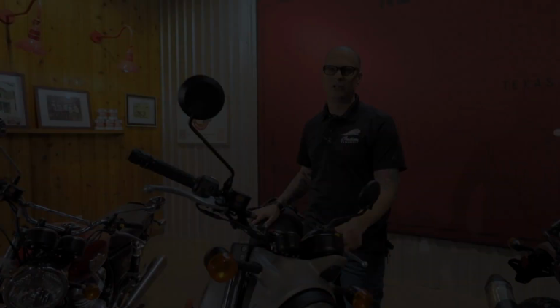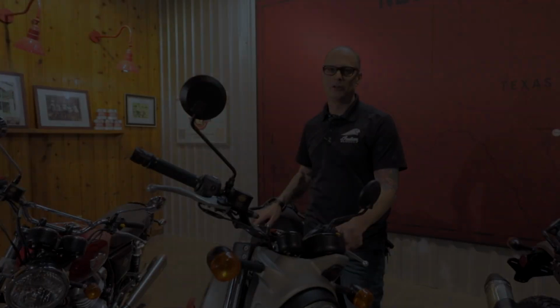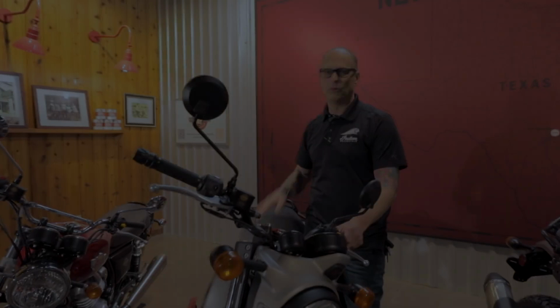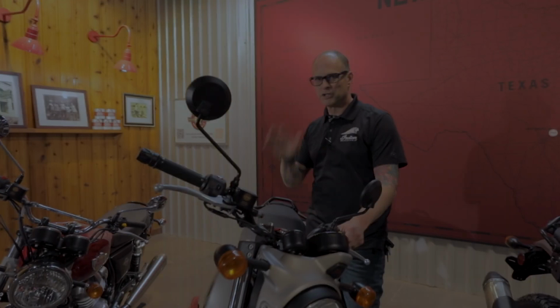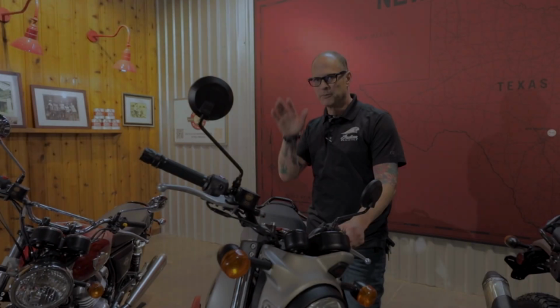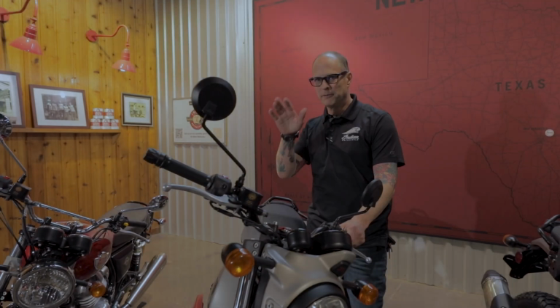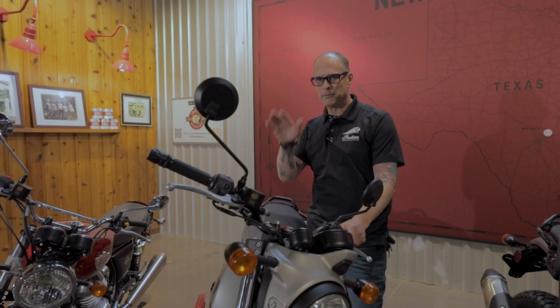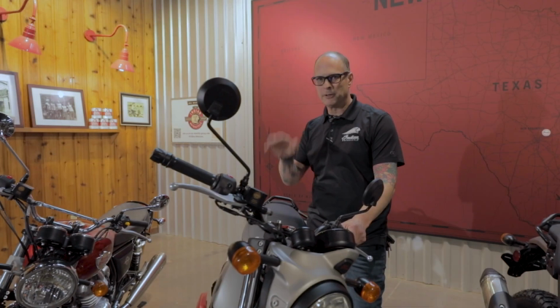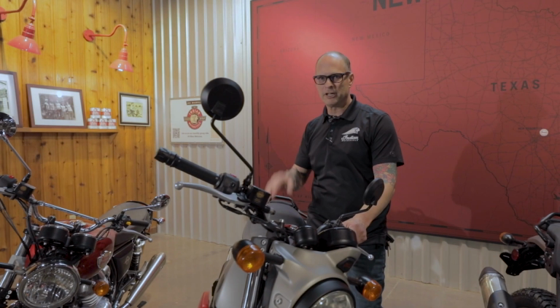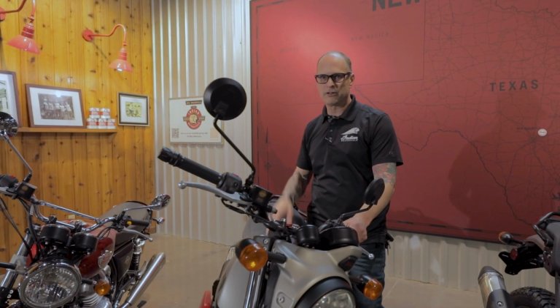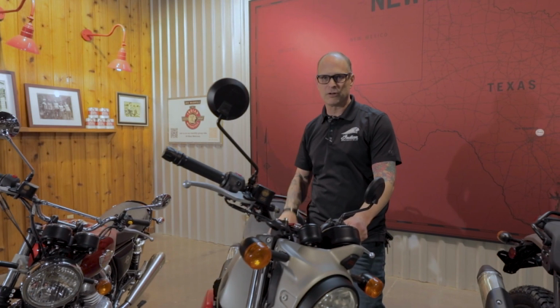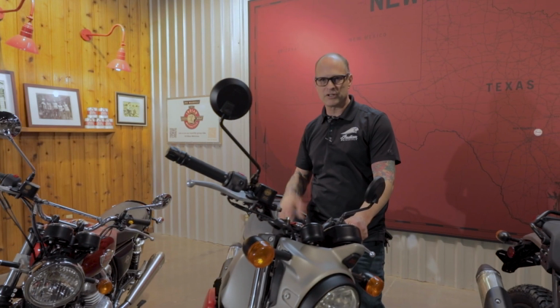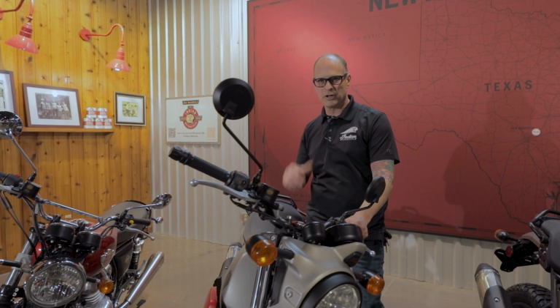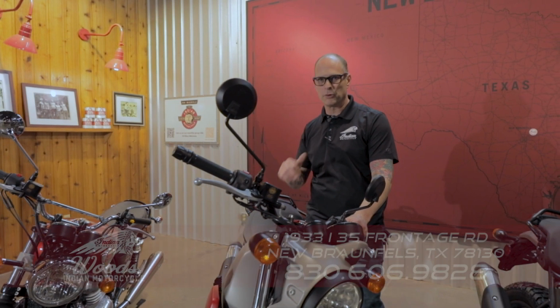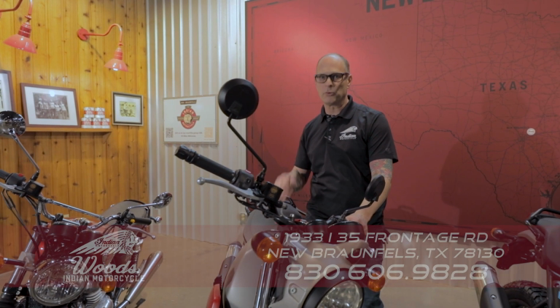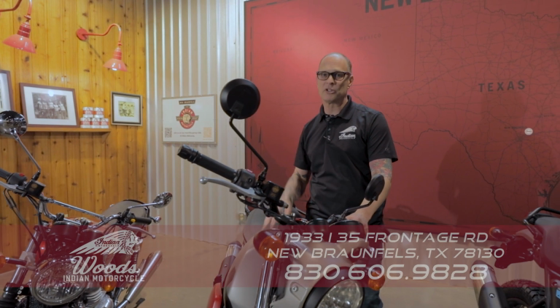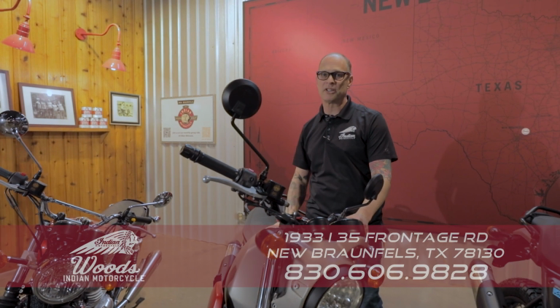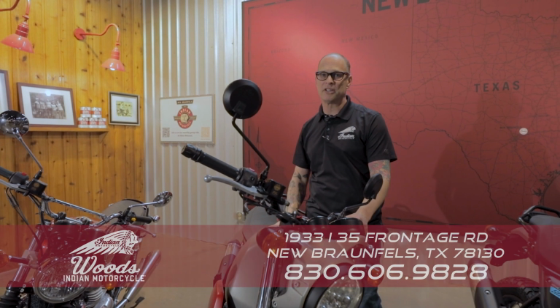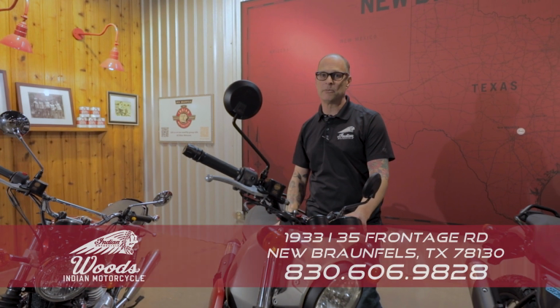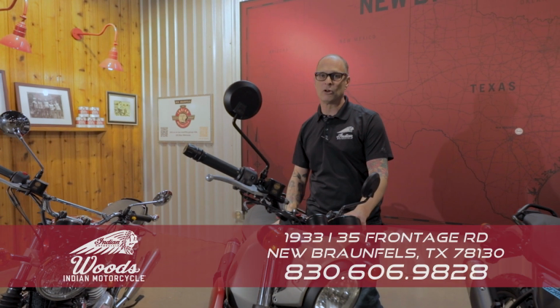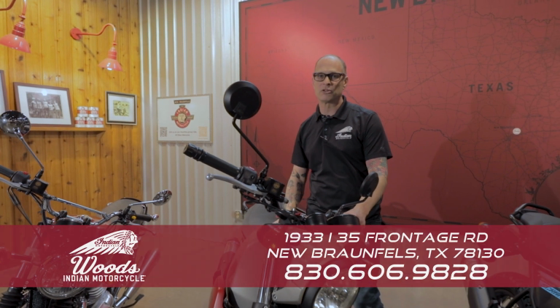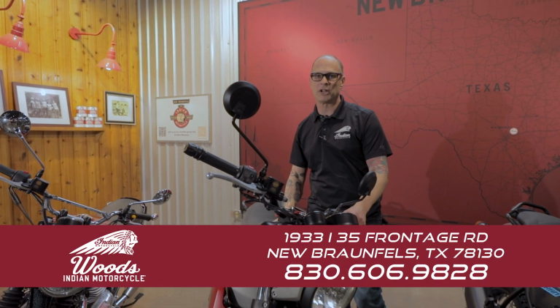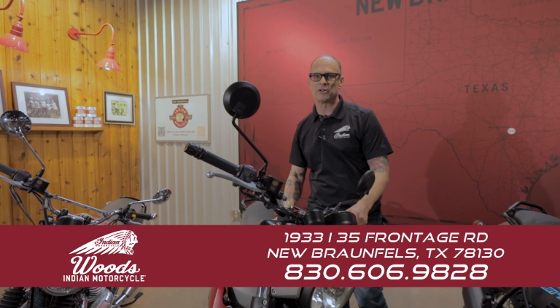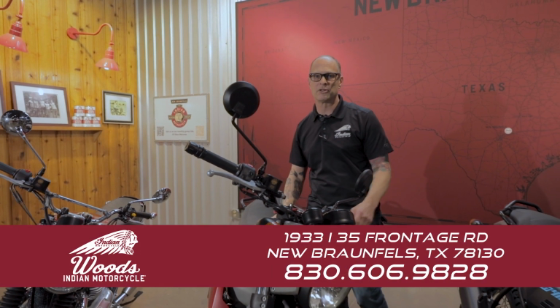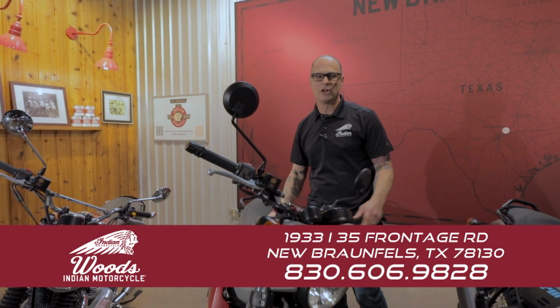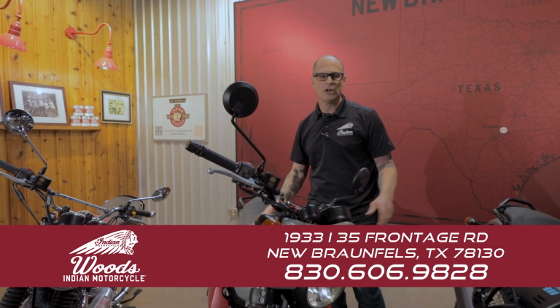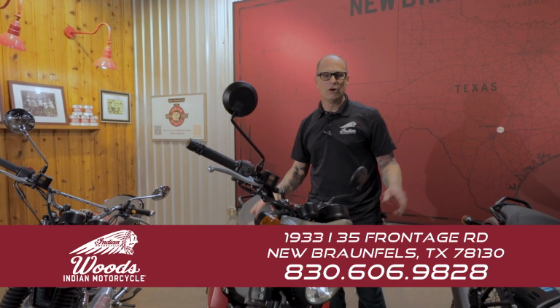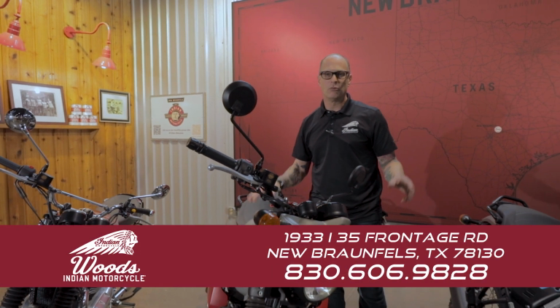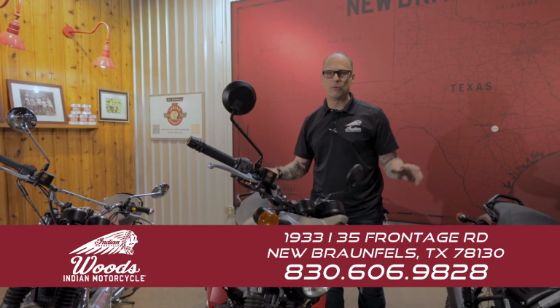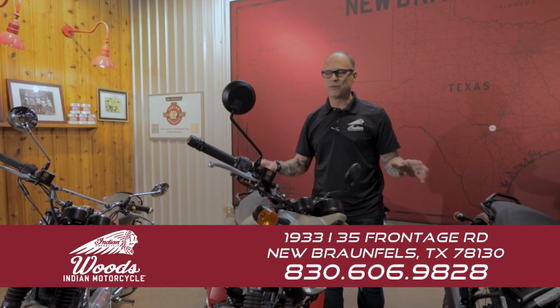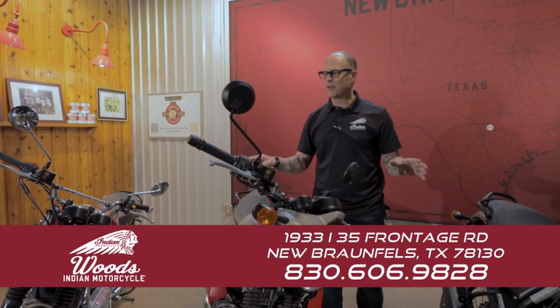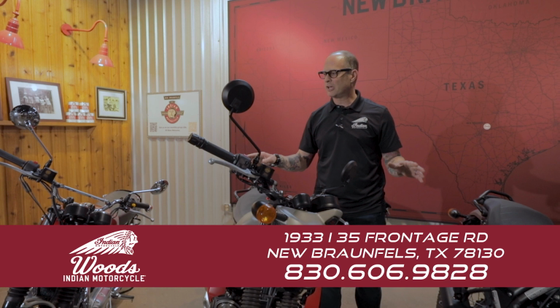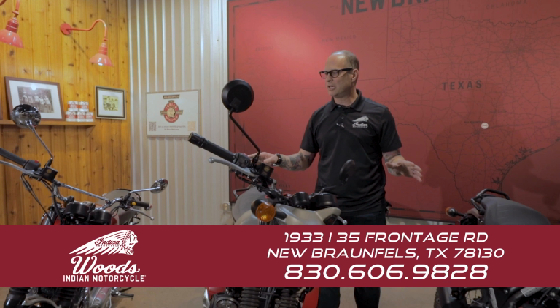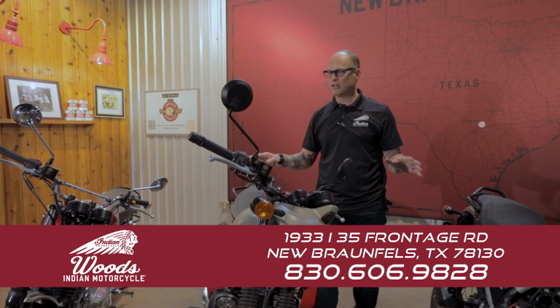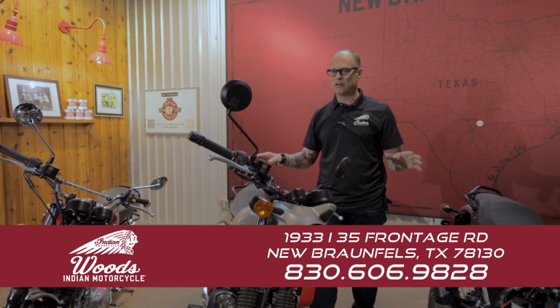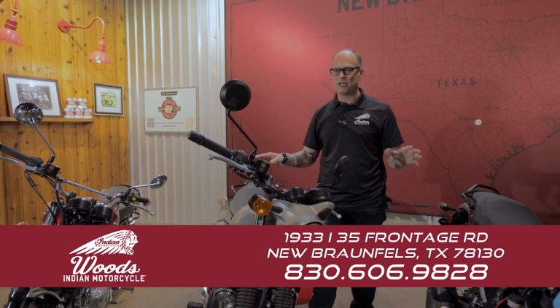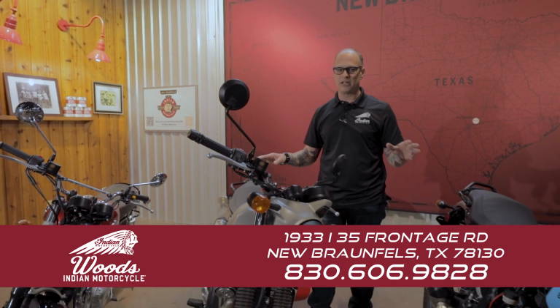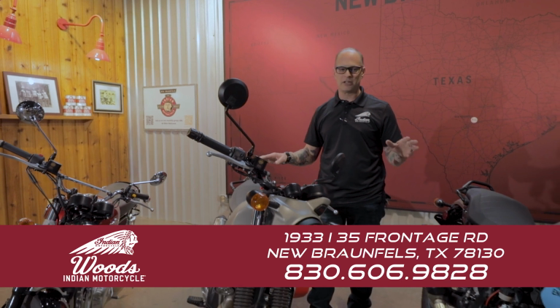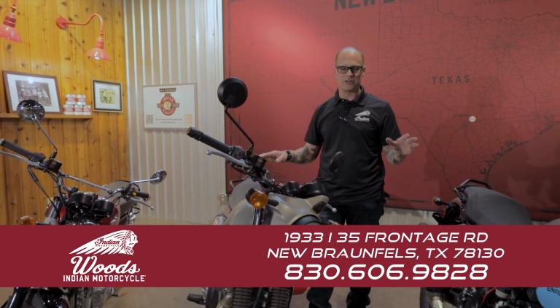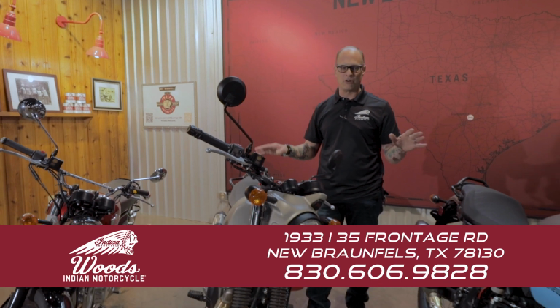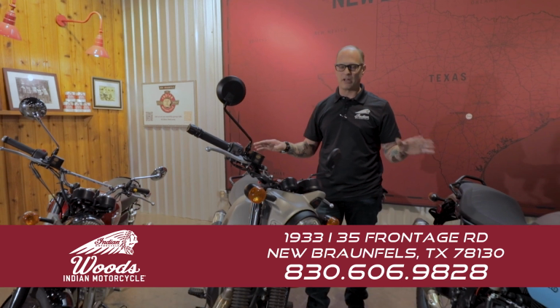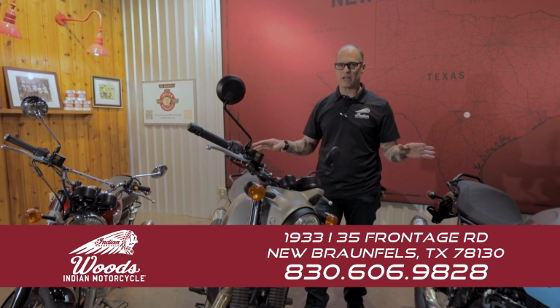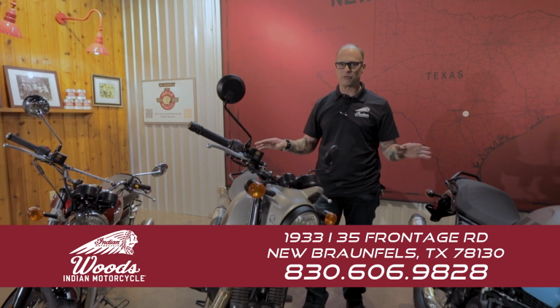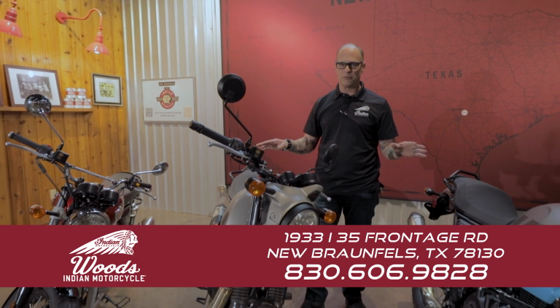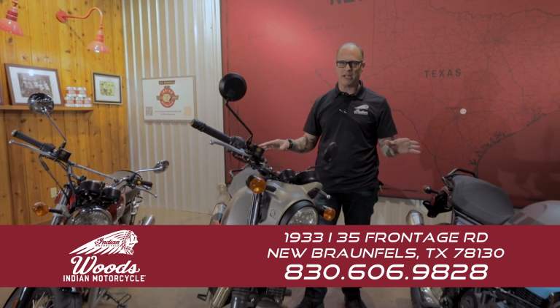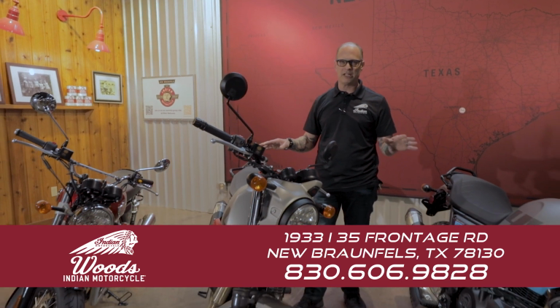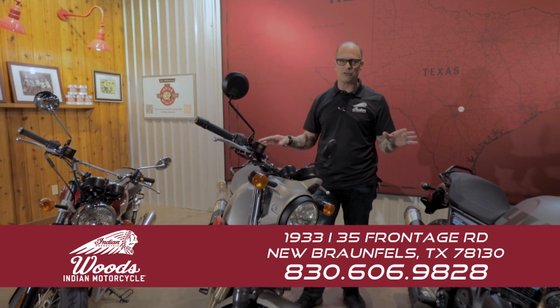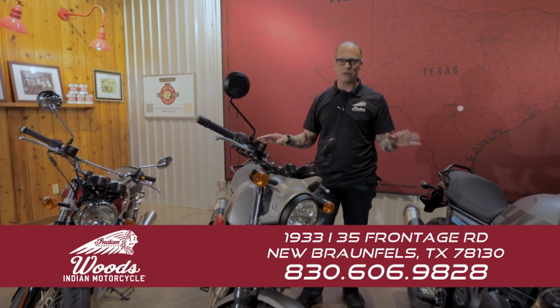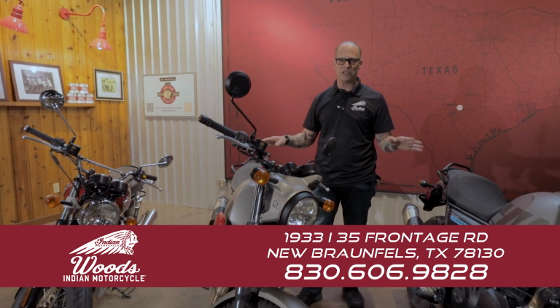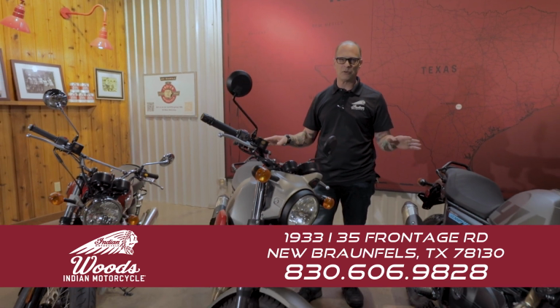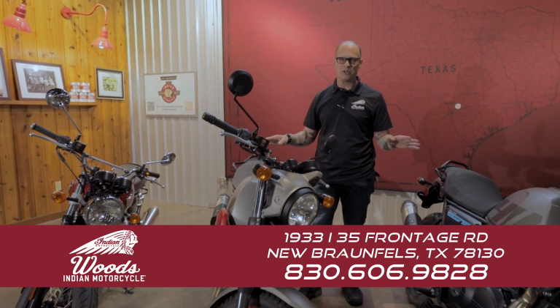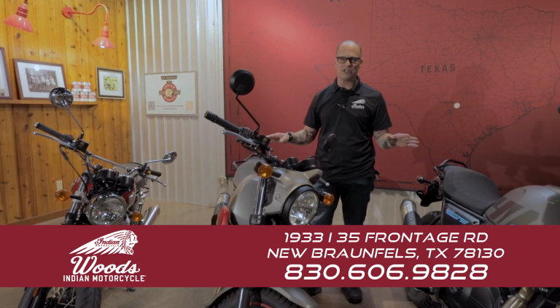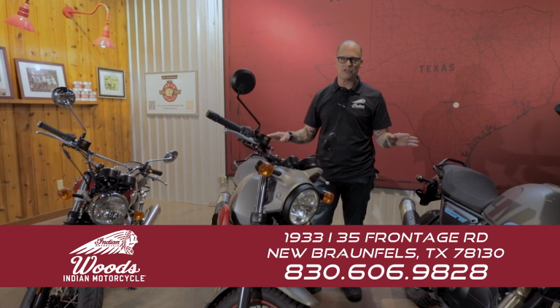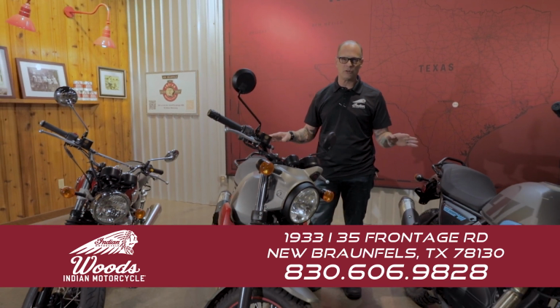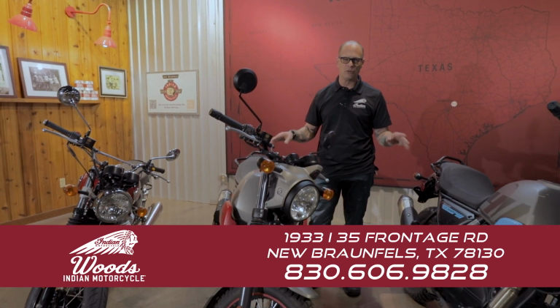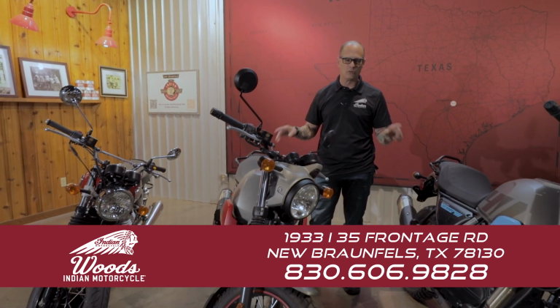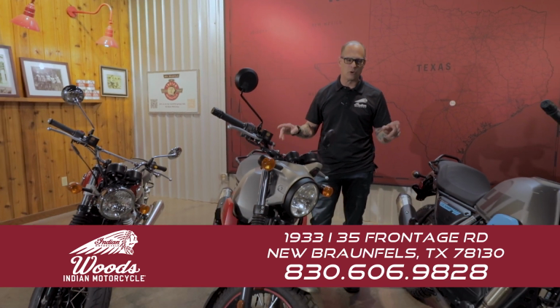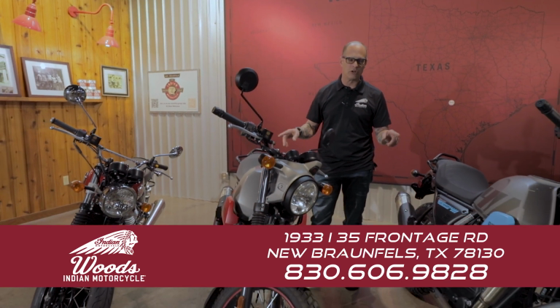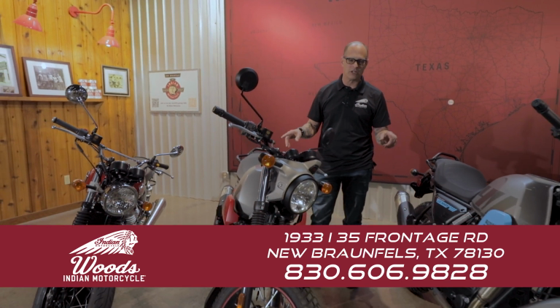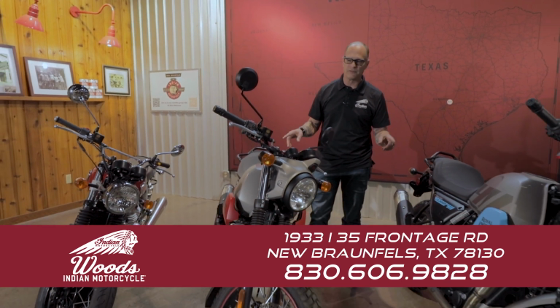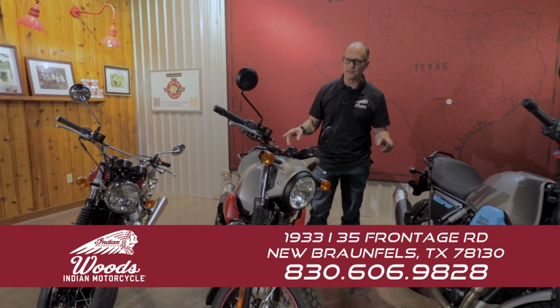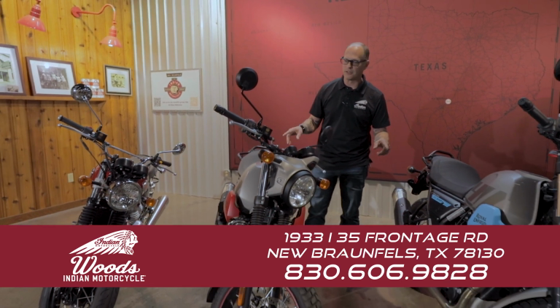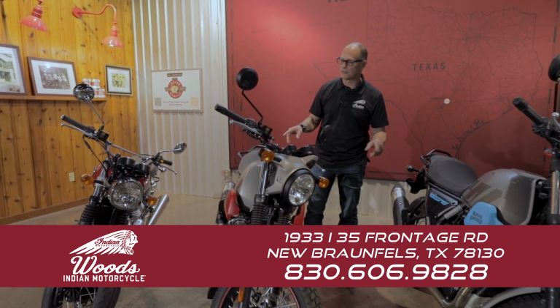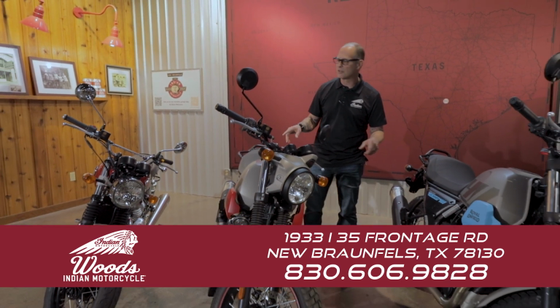What's up everybody? Chris here with Woods Indian Motorcycles. What we've got here is our last remaining 2022 Royal Enfields.